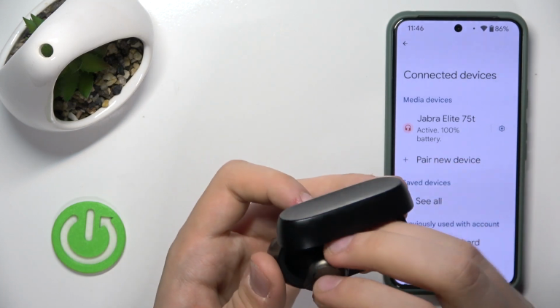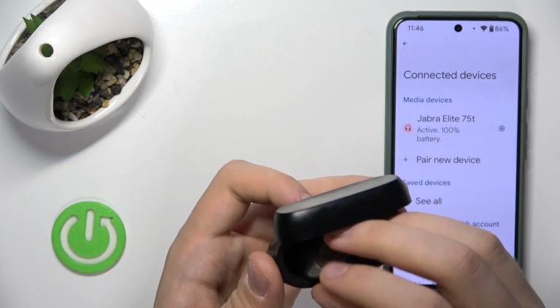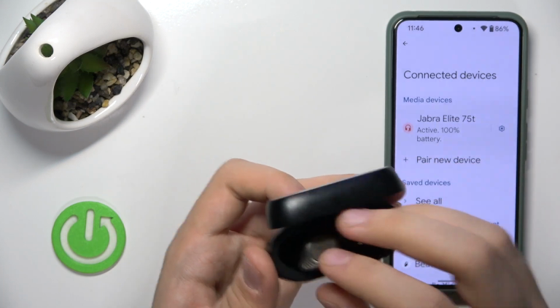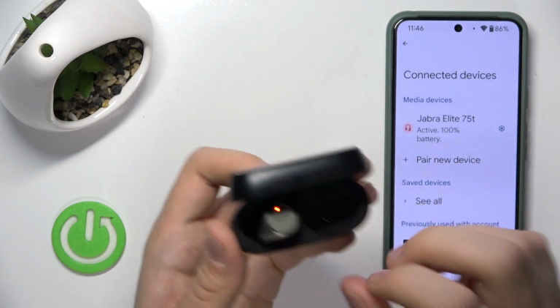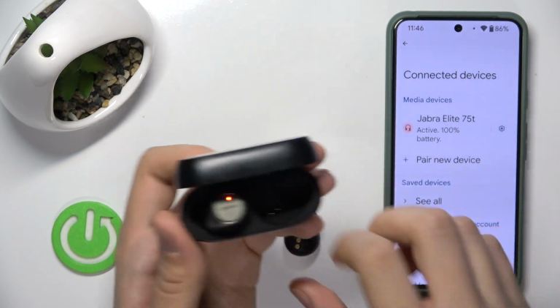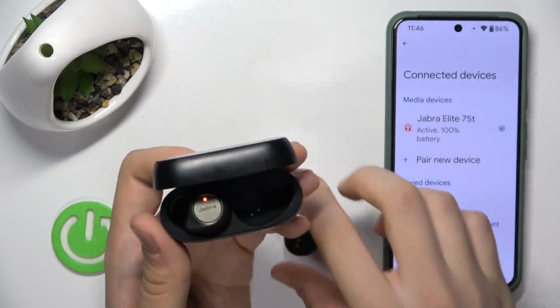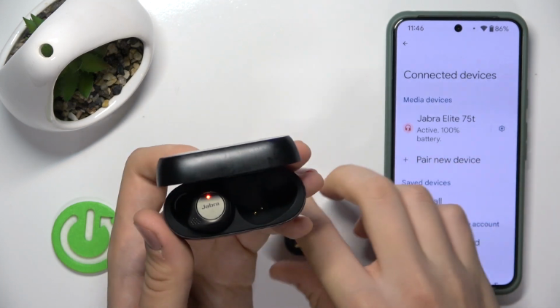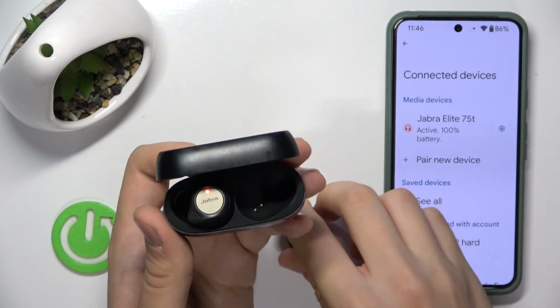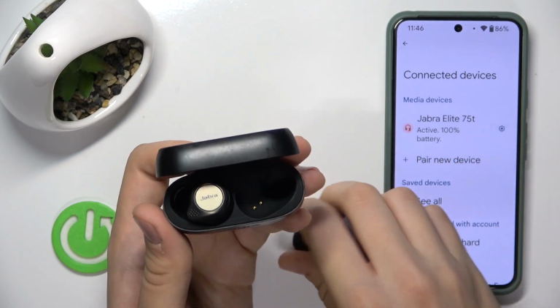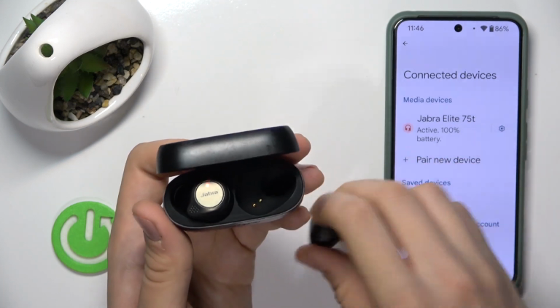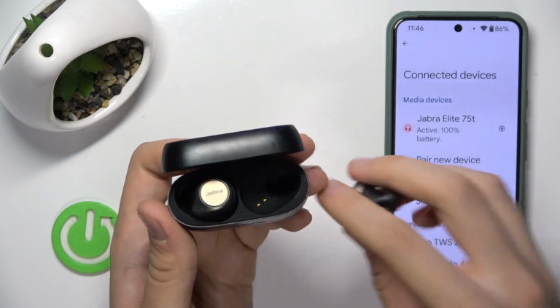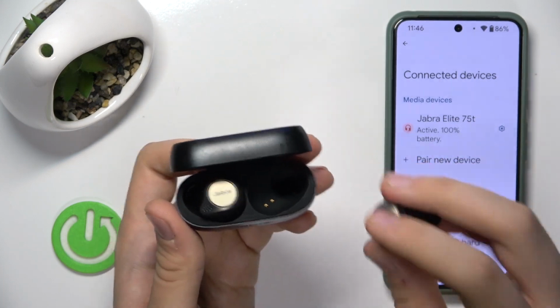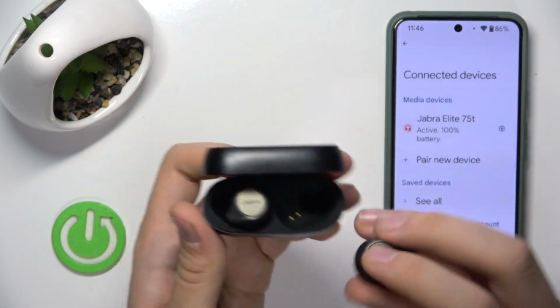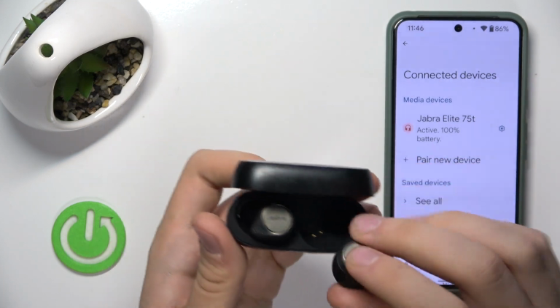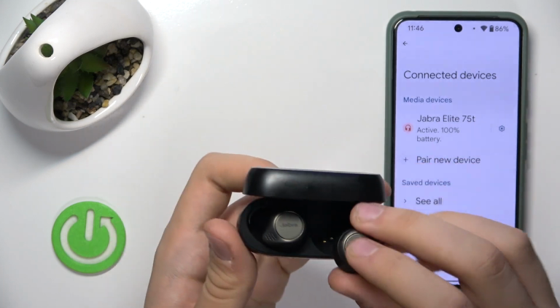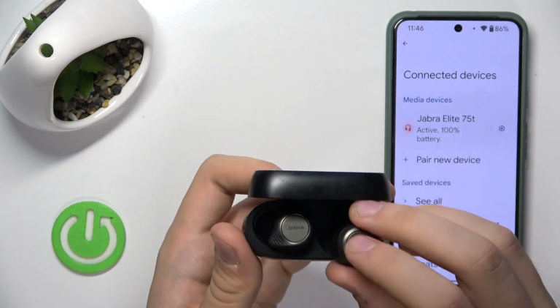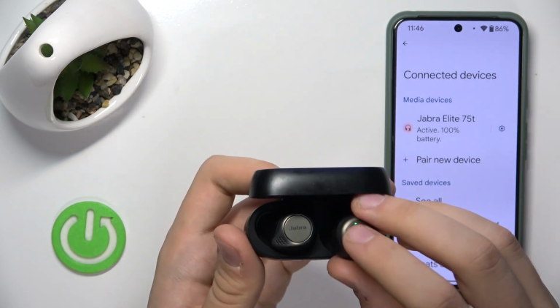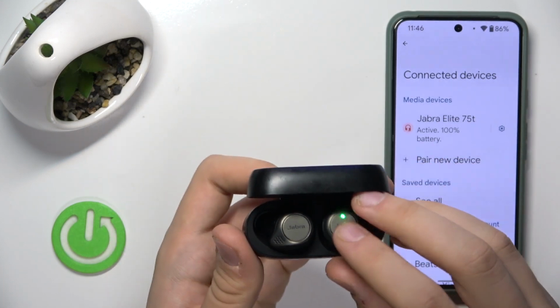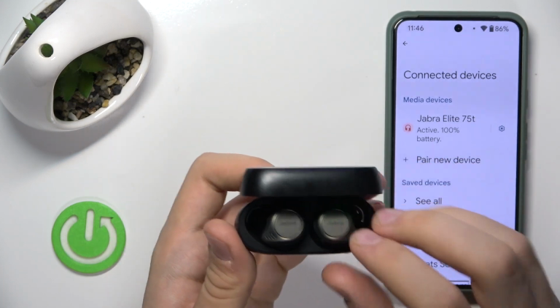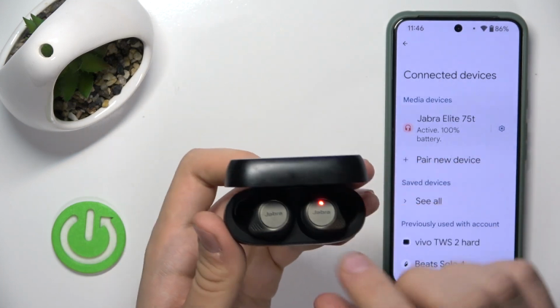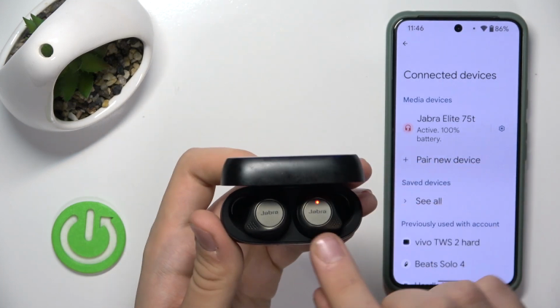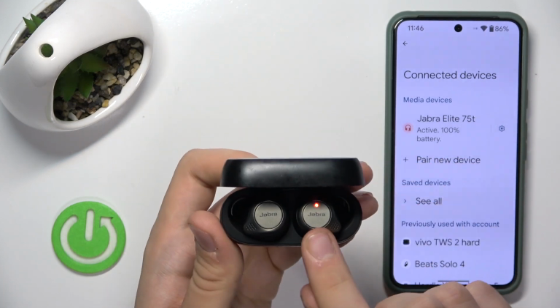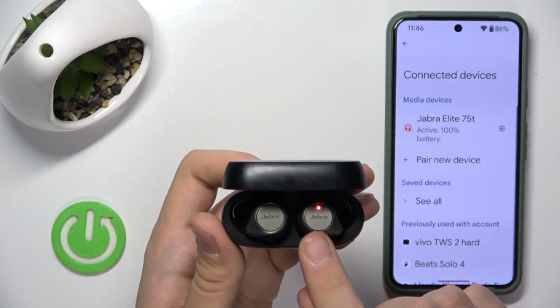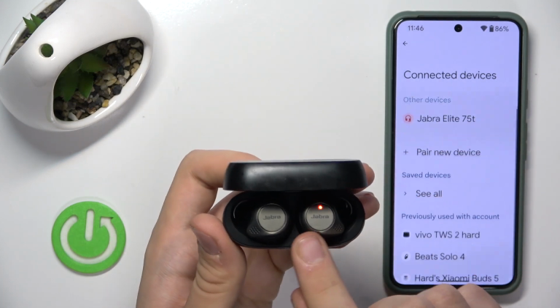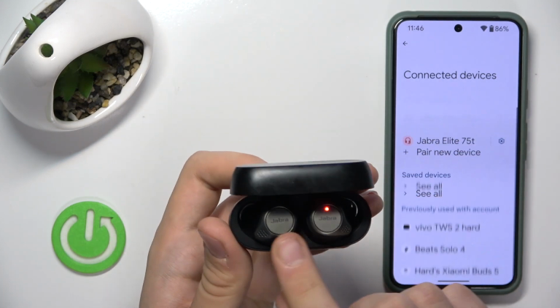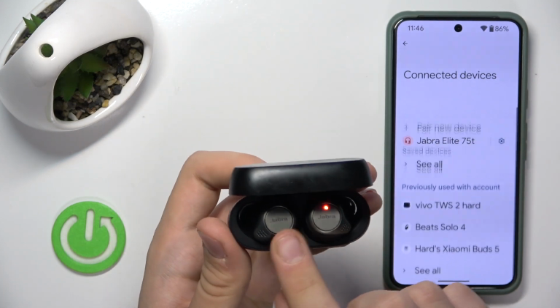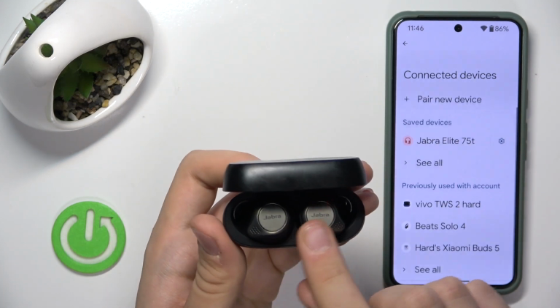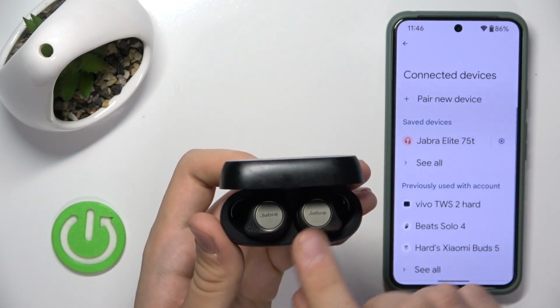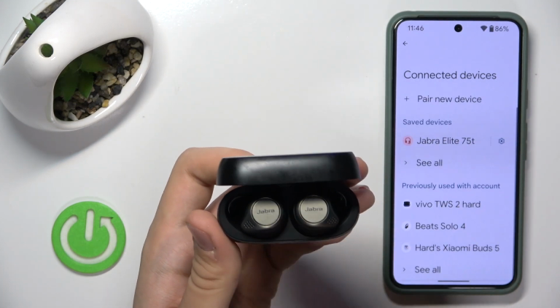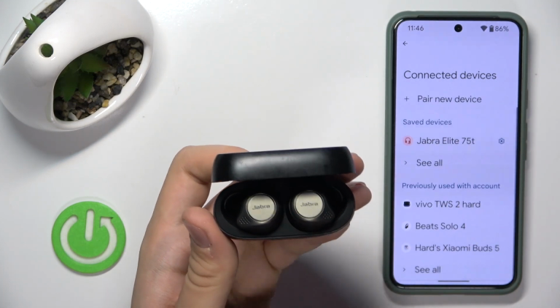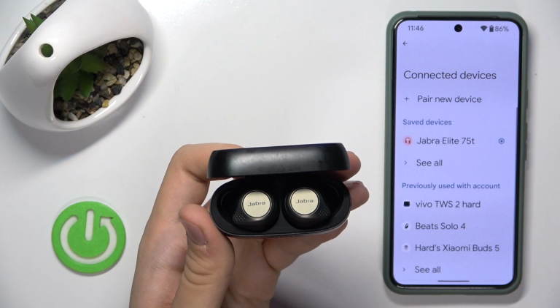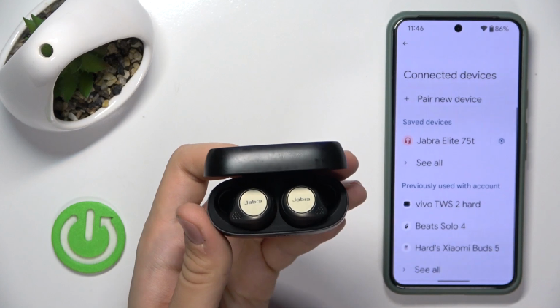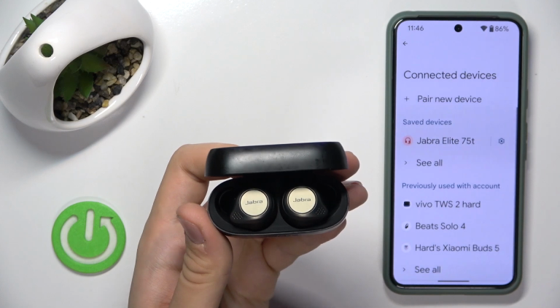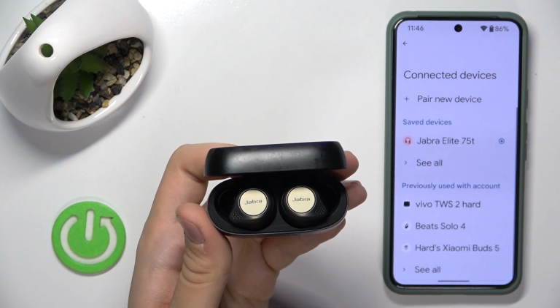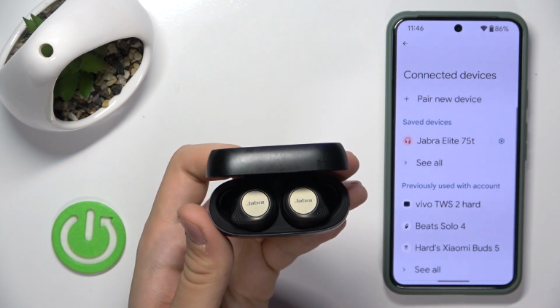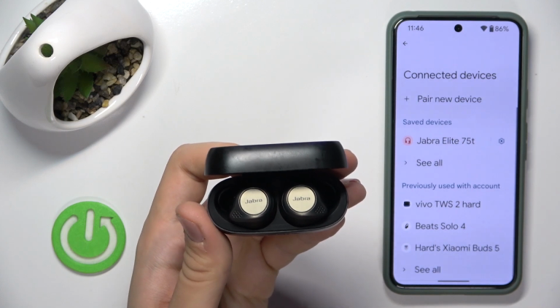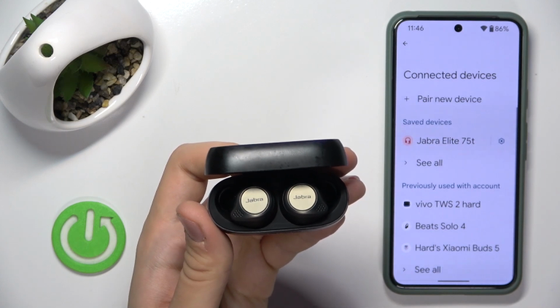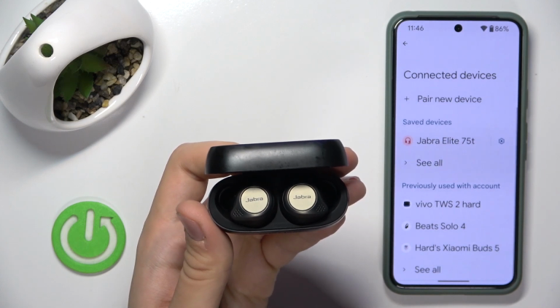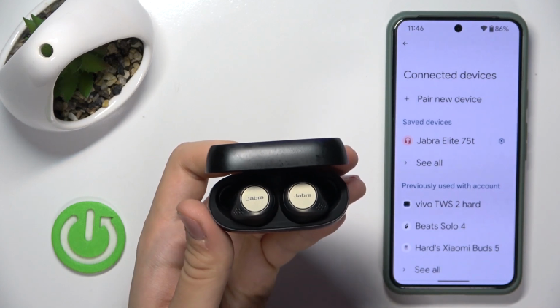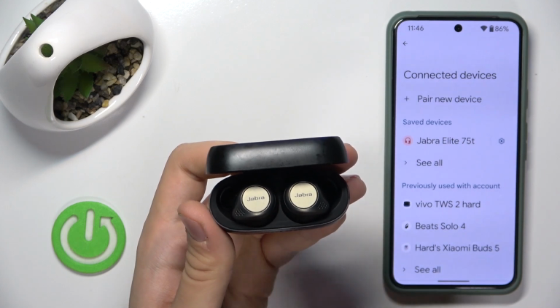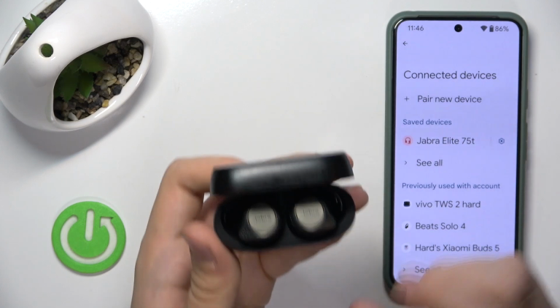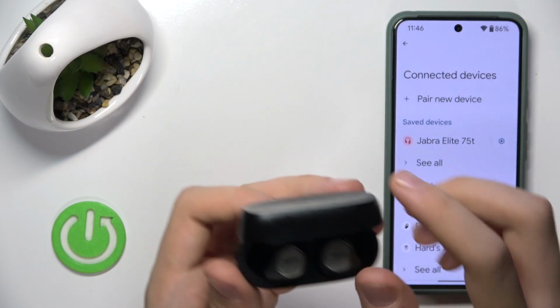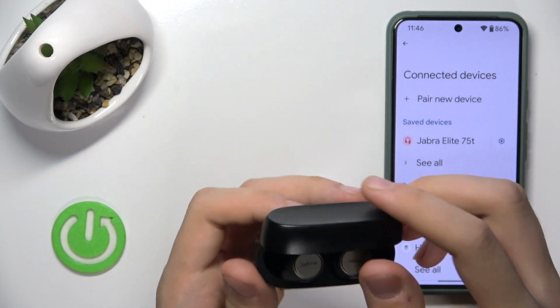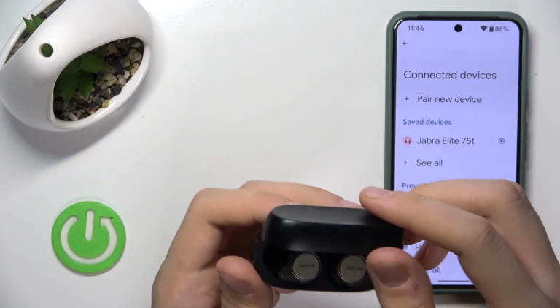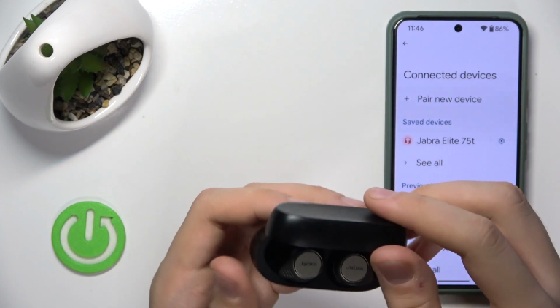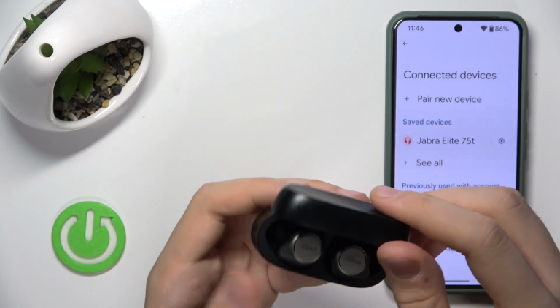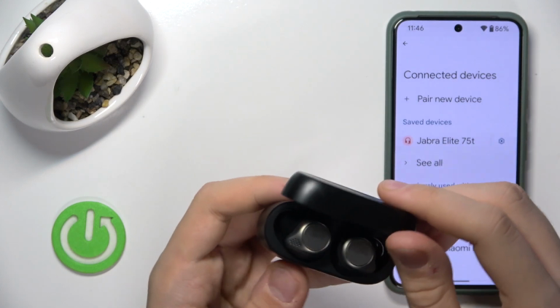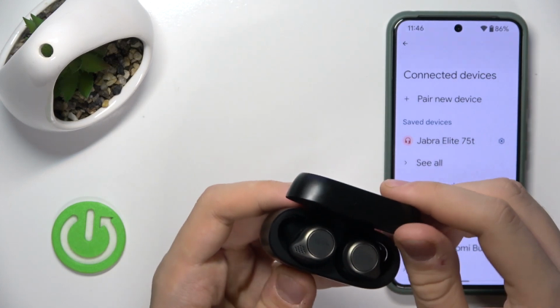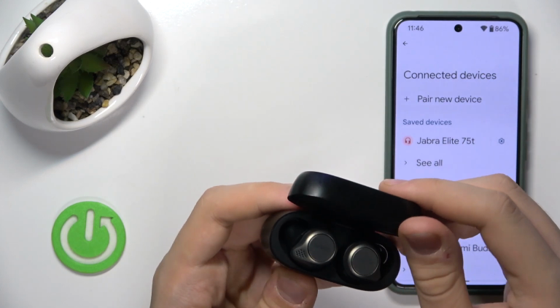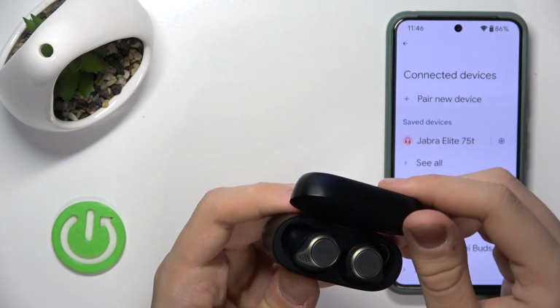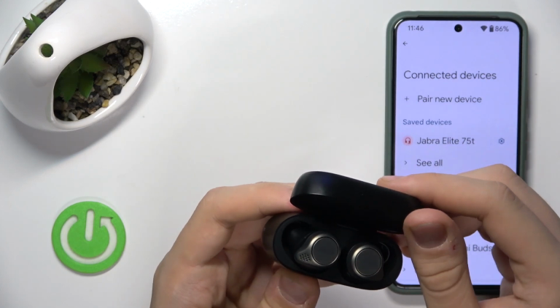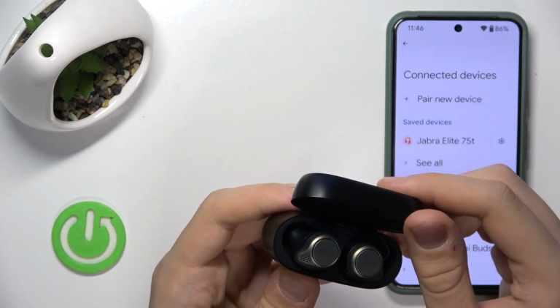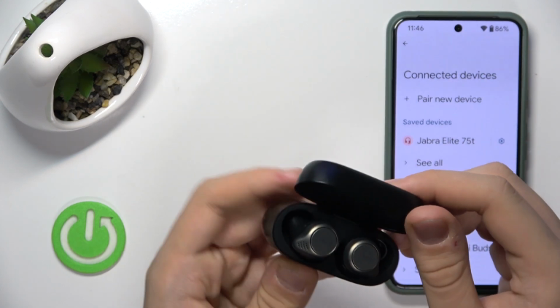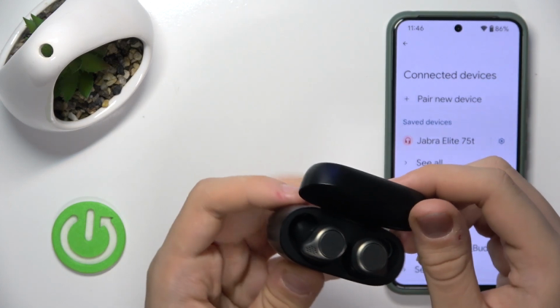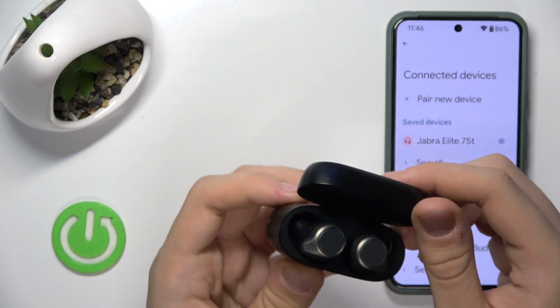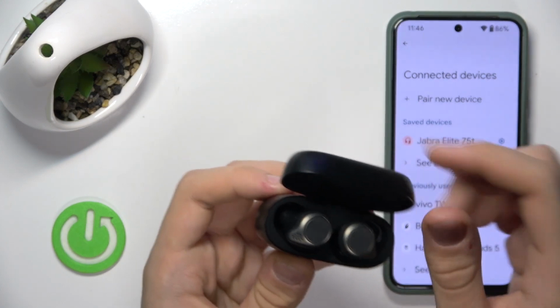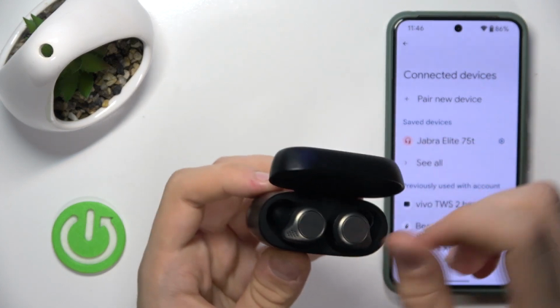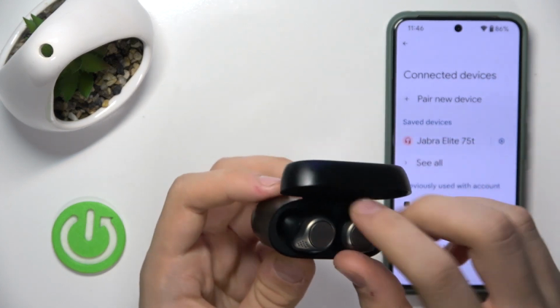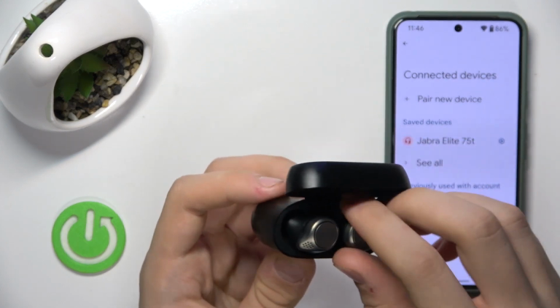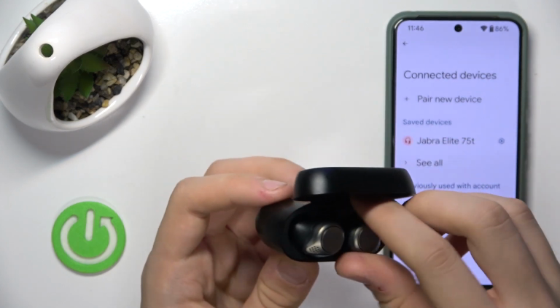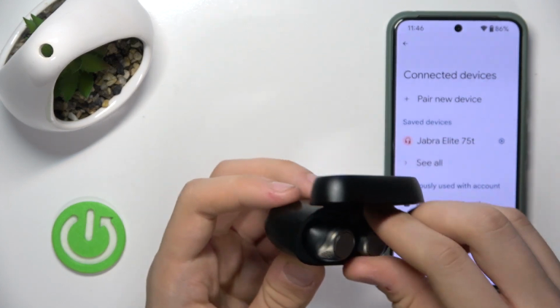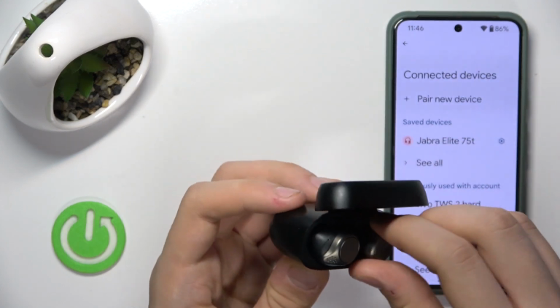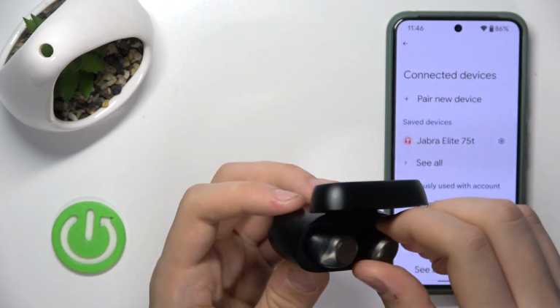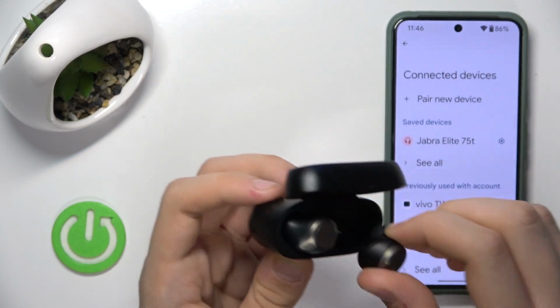After that you have to make sure that both of your headphones are charging. Once they are, you just have to hard reset them.